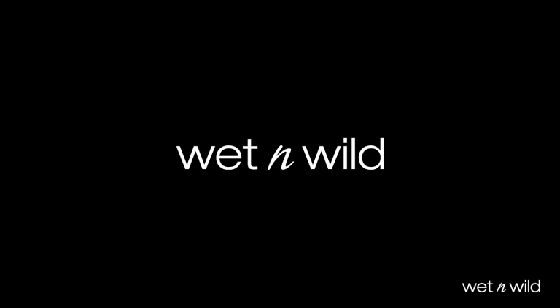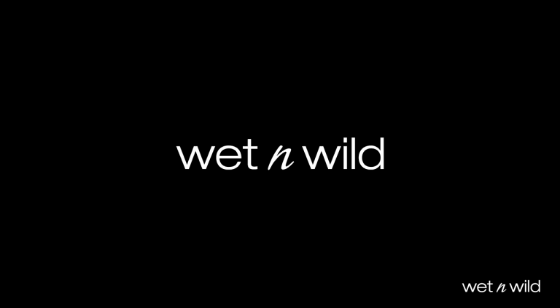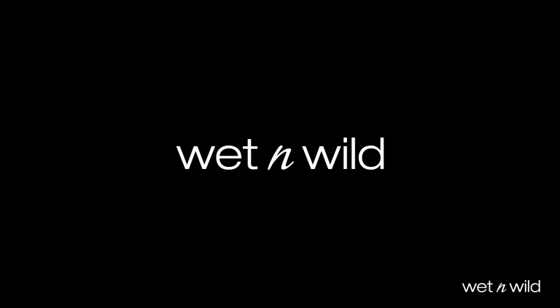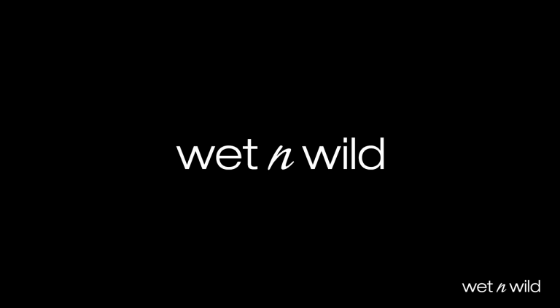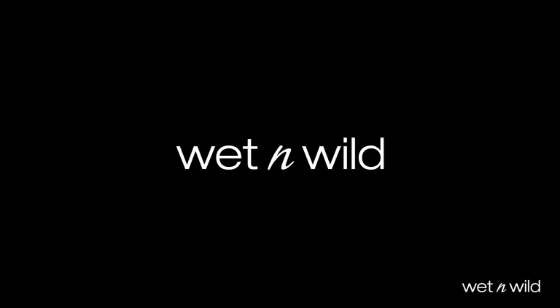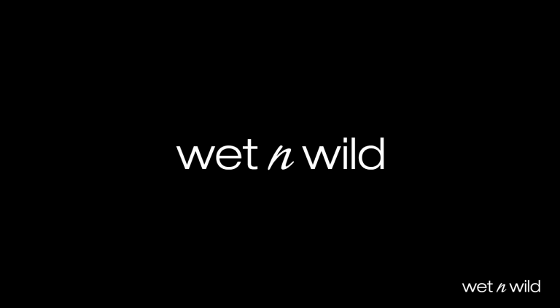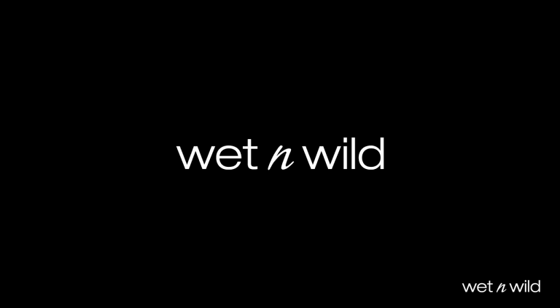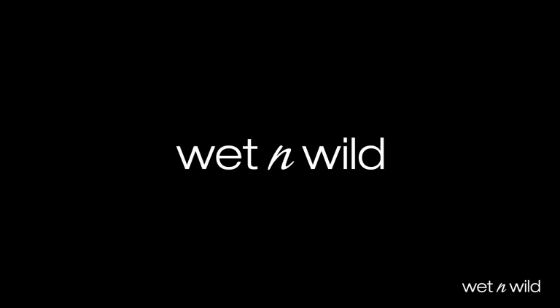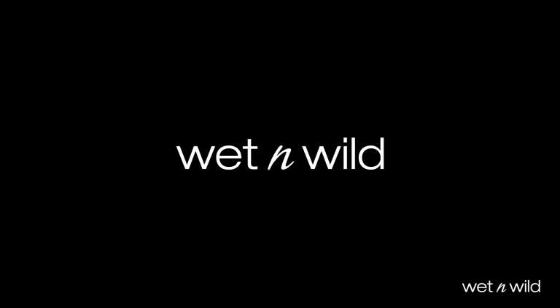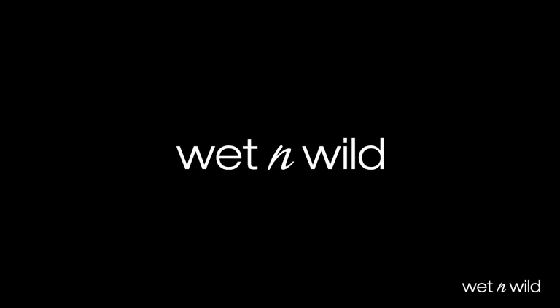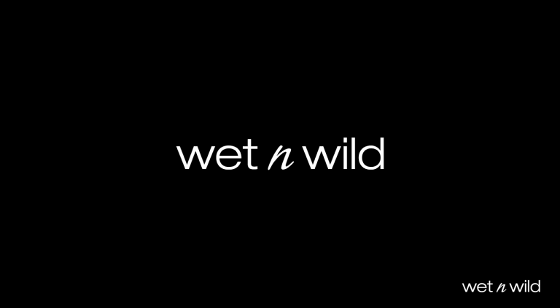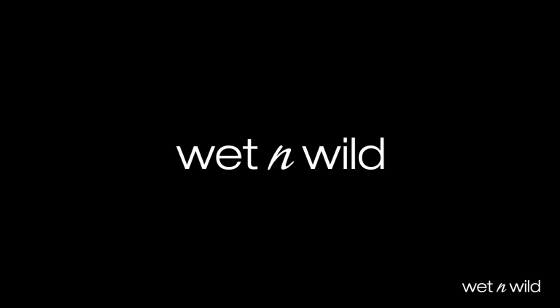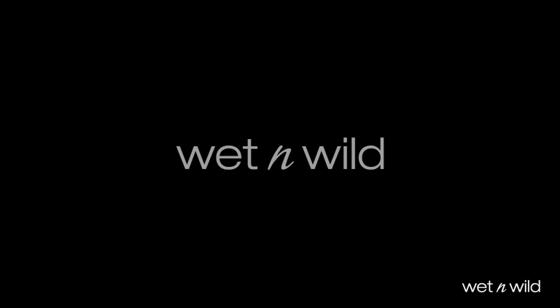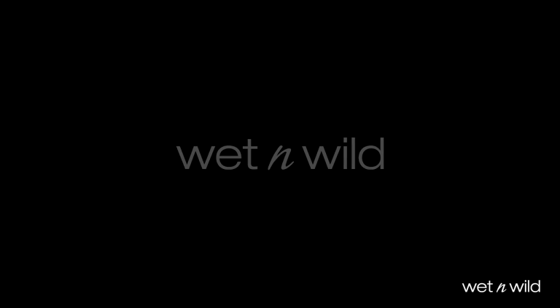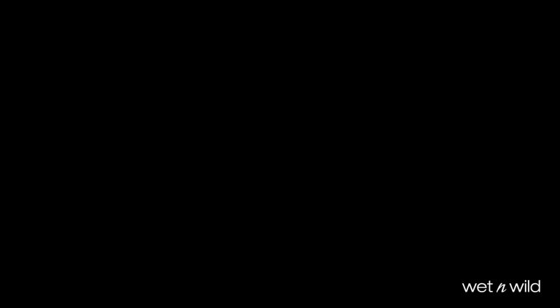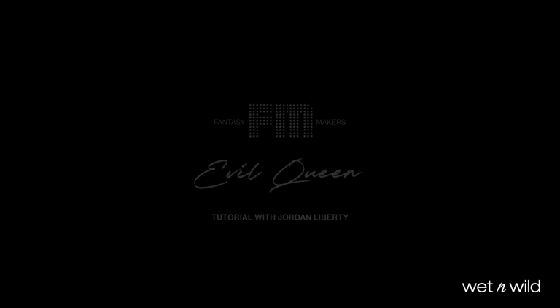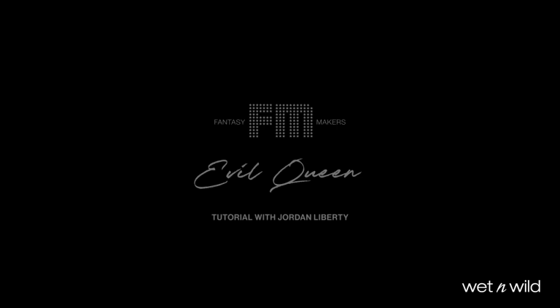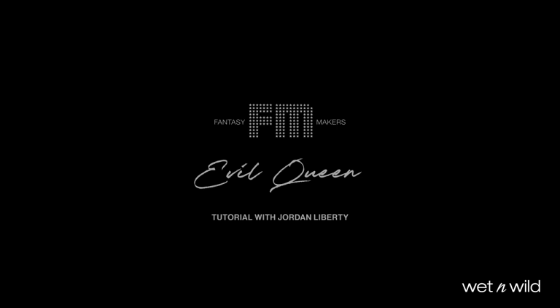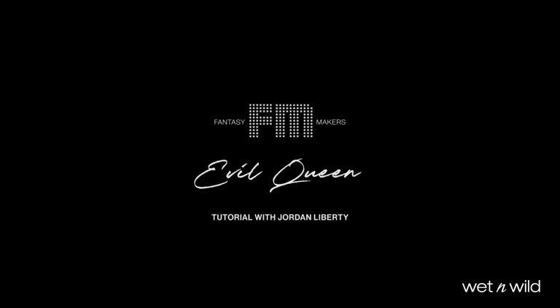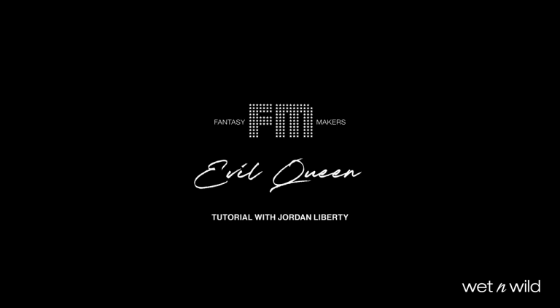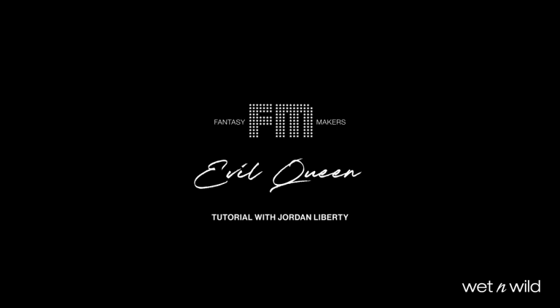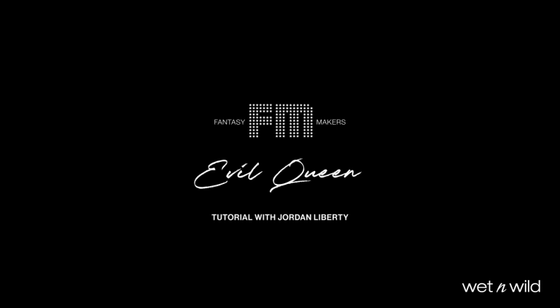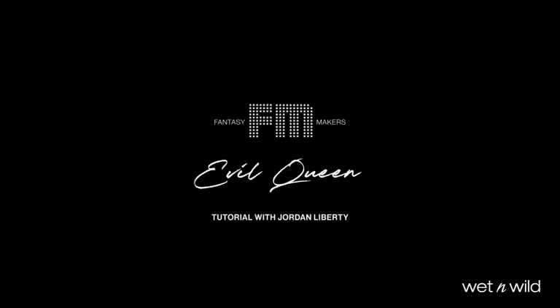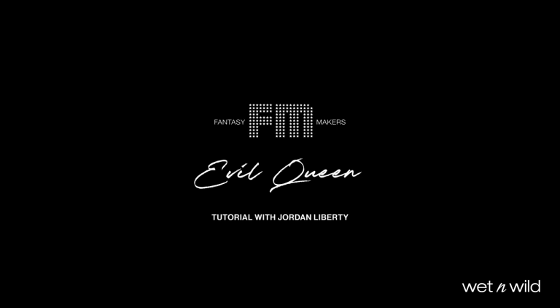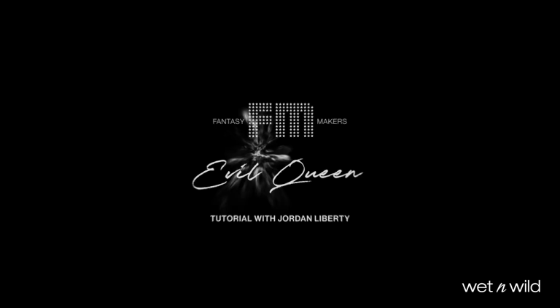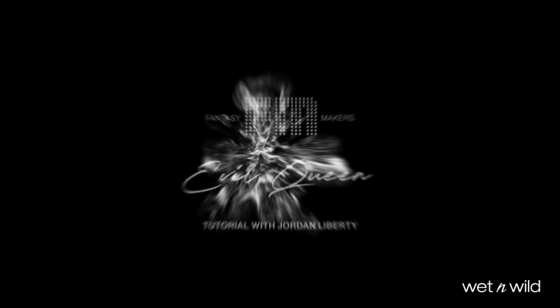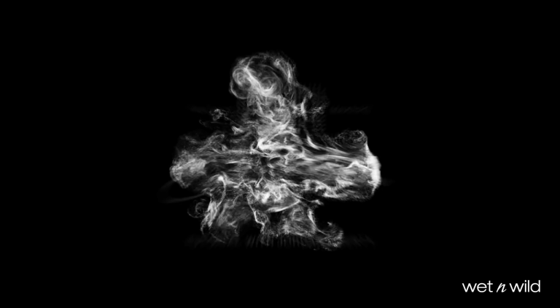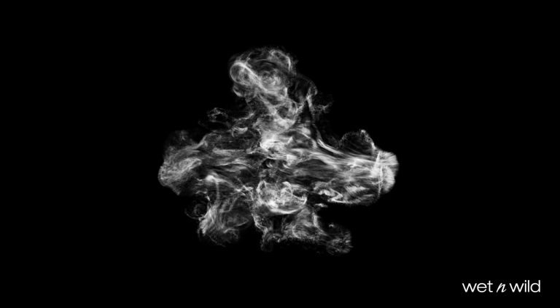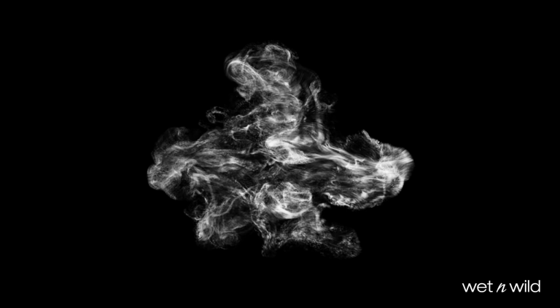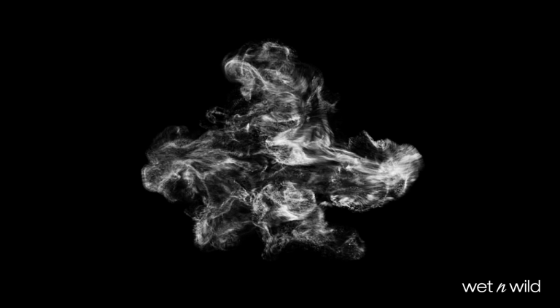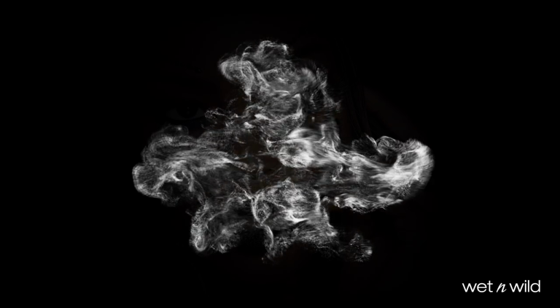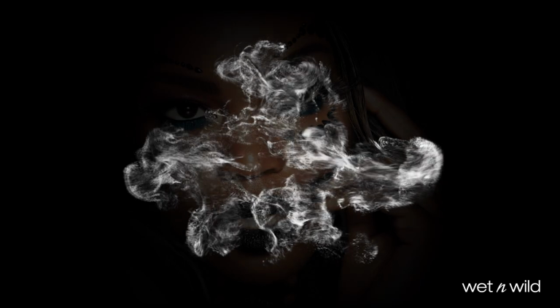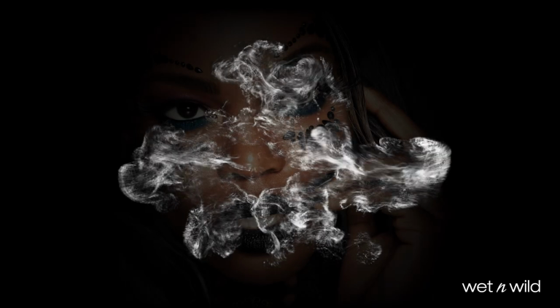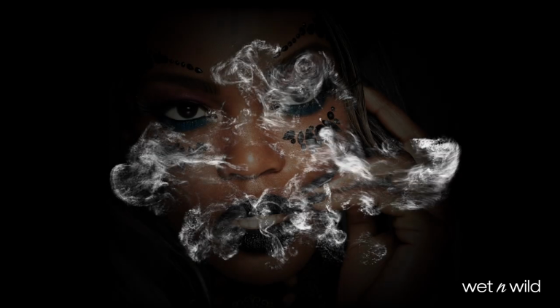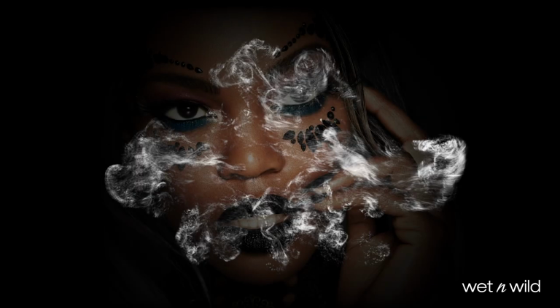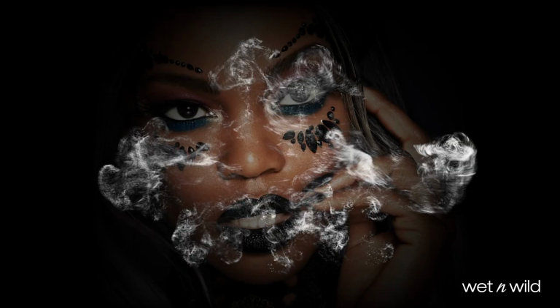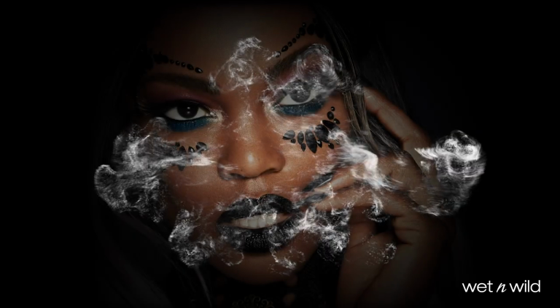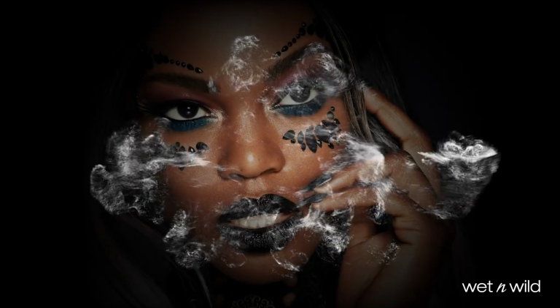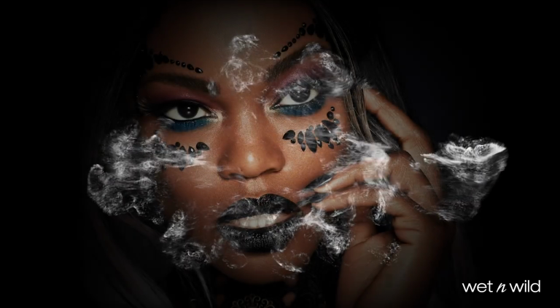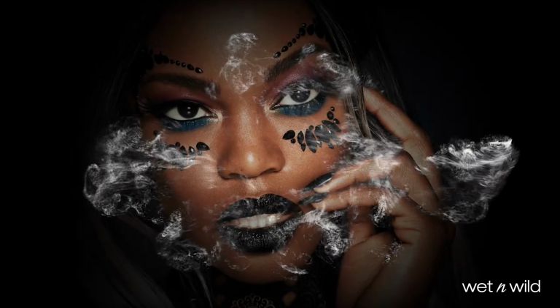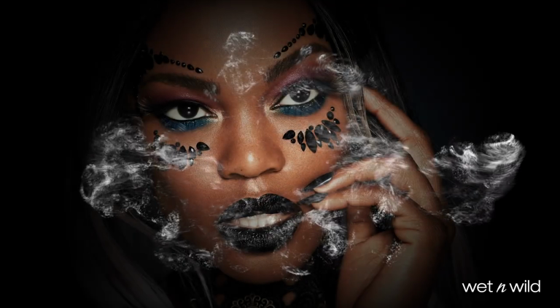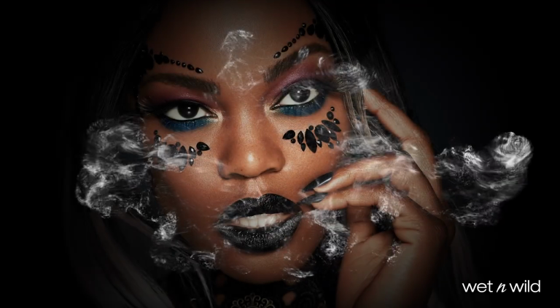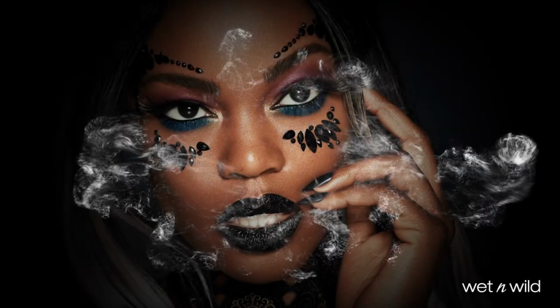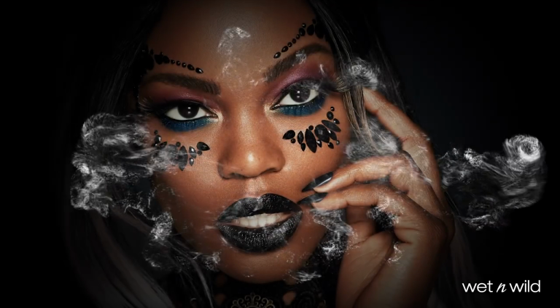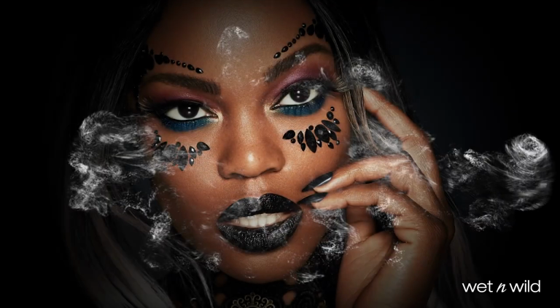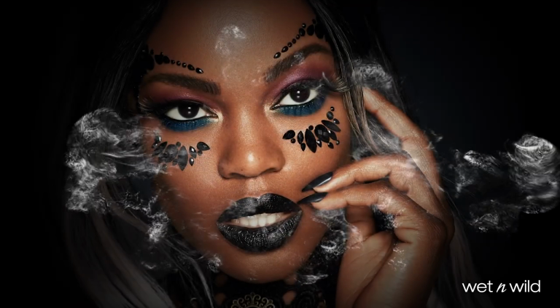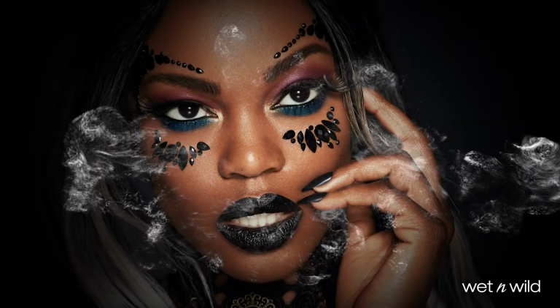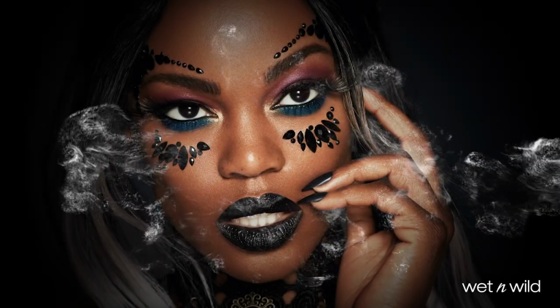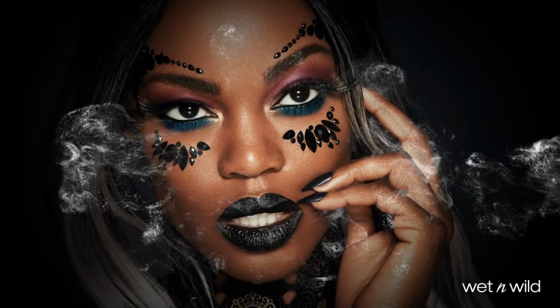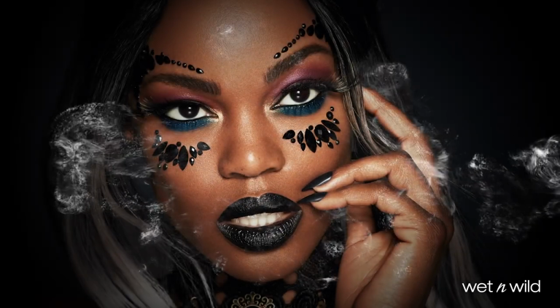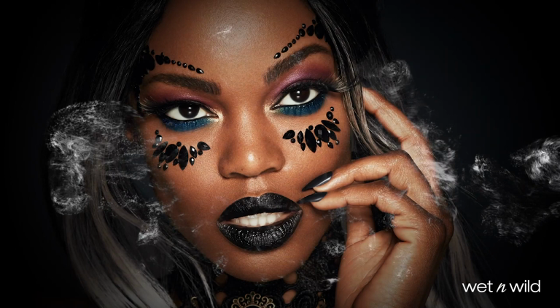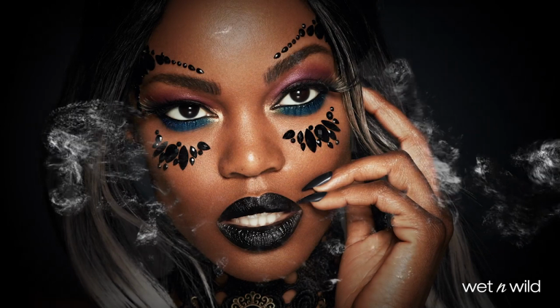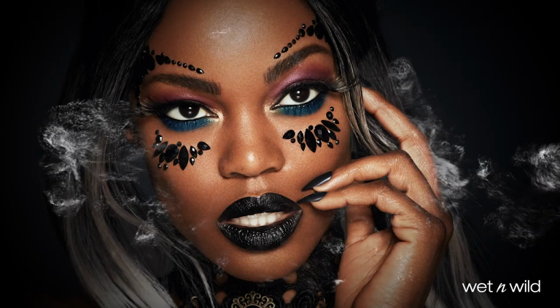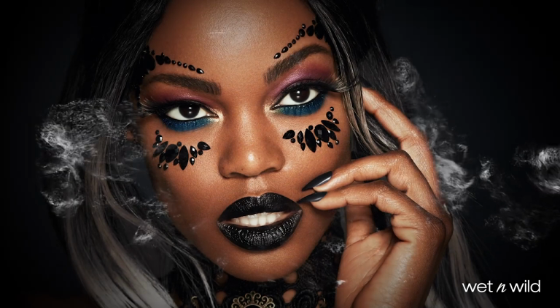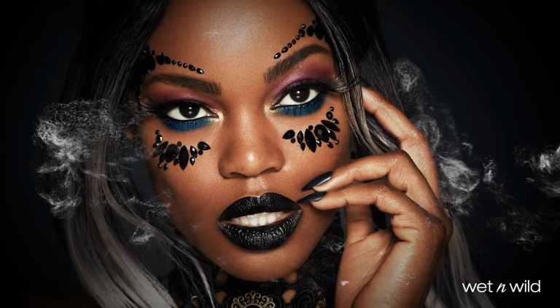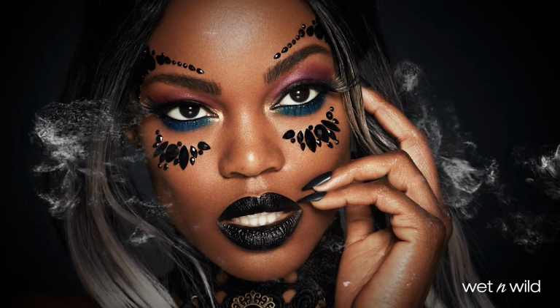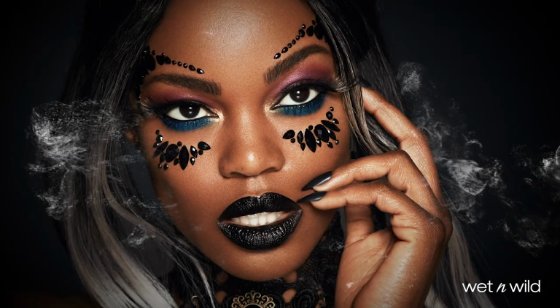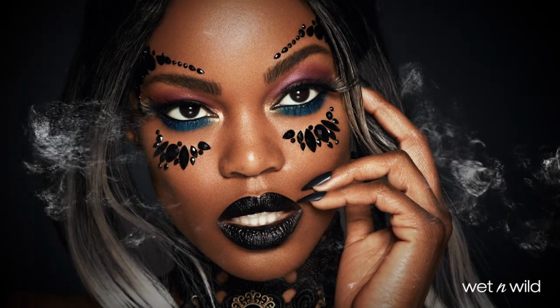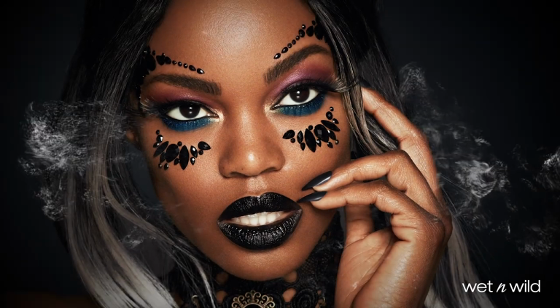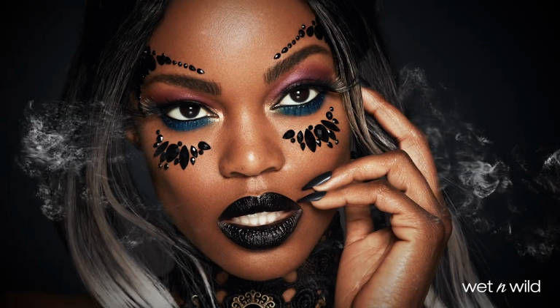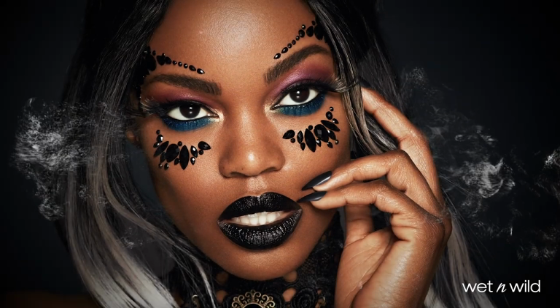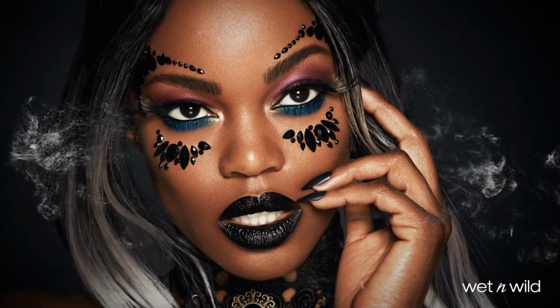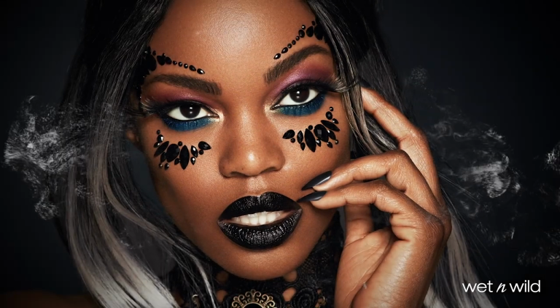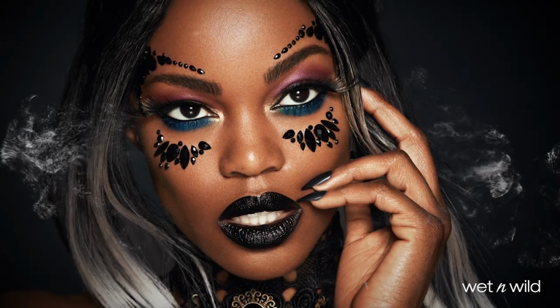Hey guys, Jordan Liberty here. Listen up for tips on these seriously glam Halloween looks using all Wet n Wild Fantasy Makers makeup.